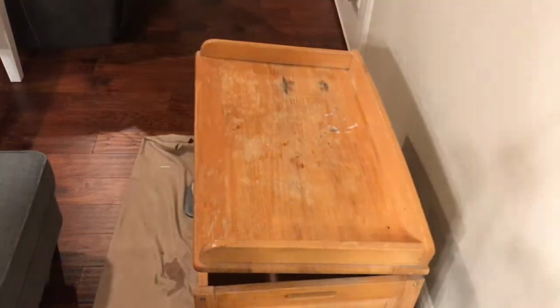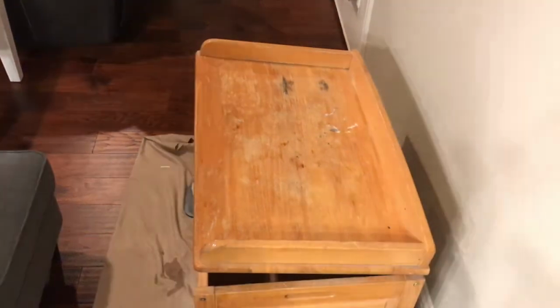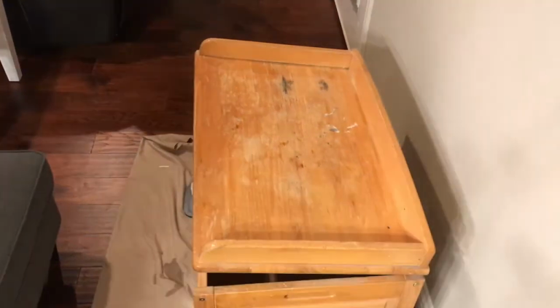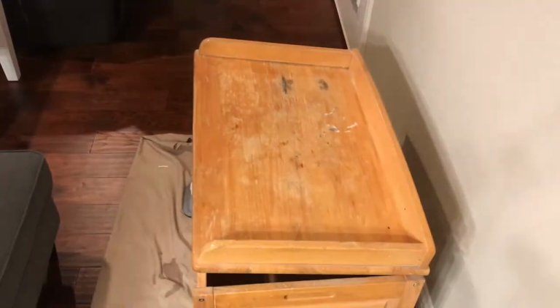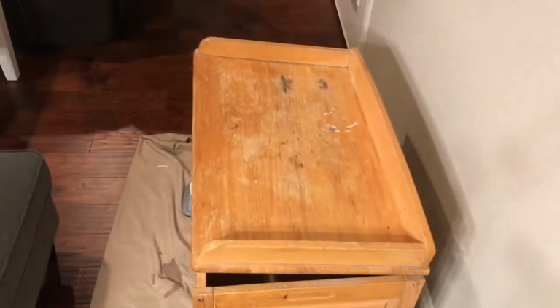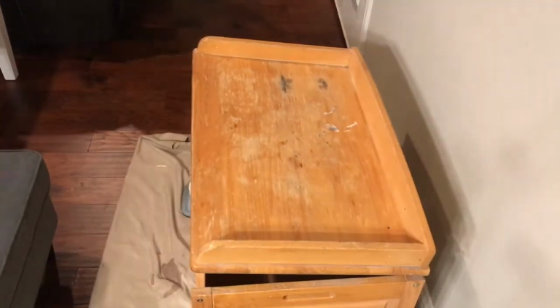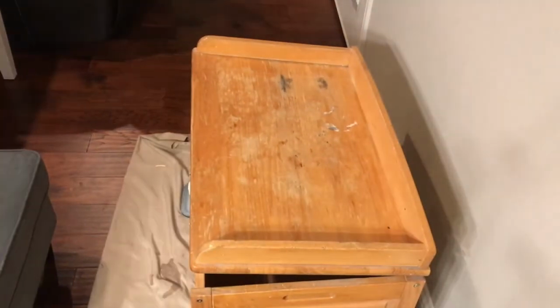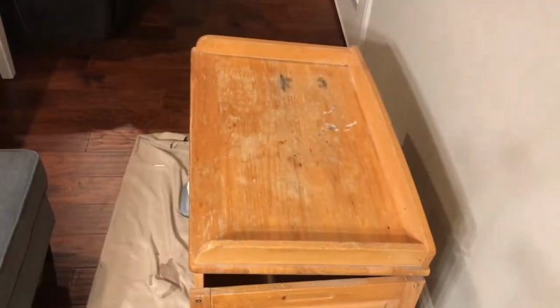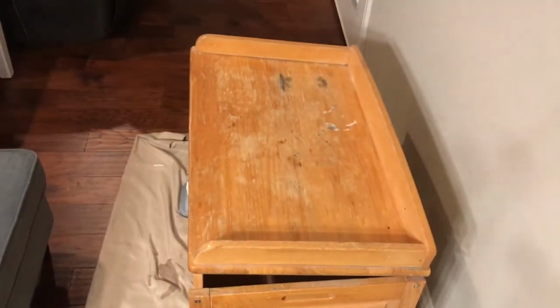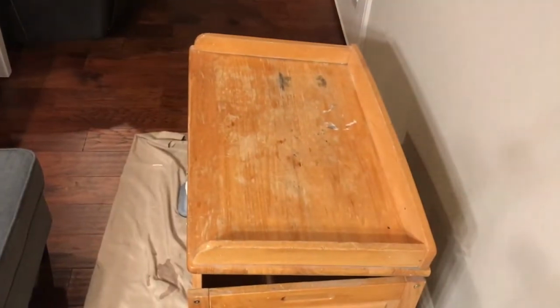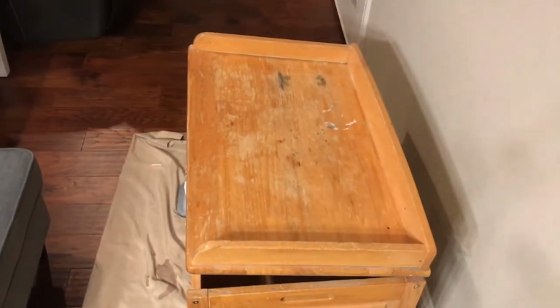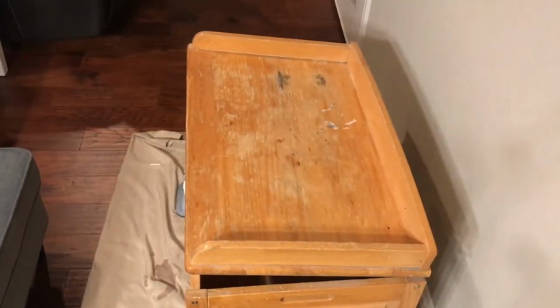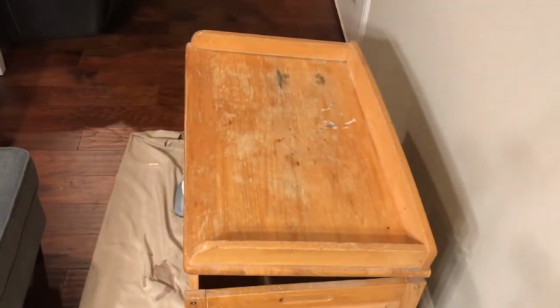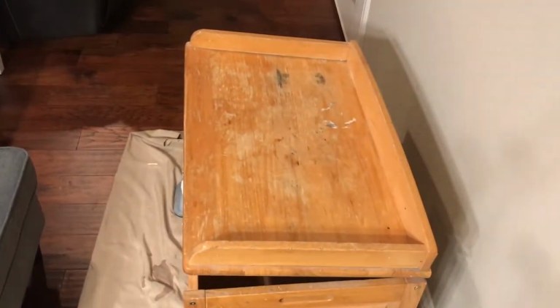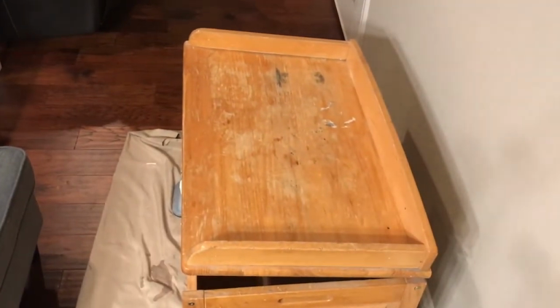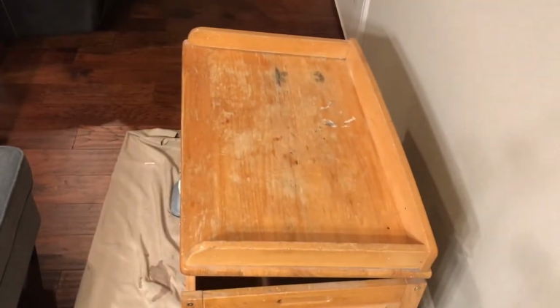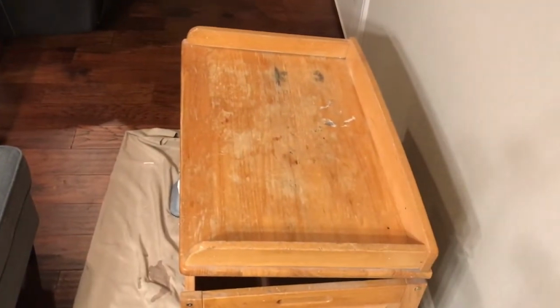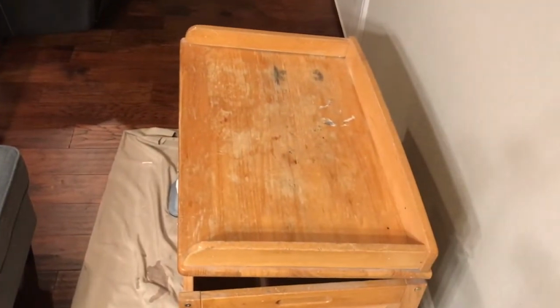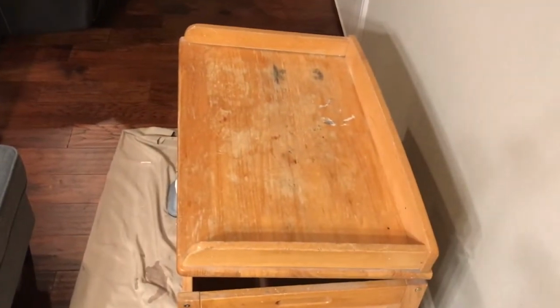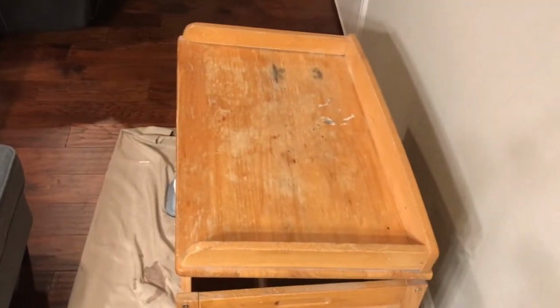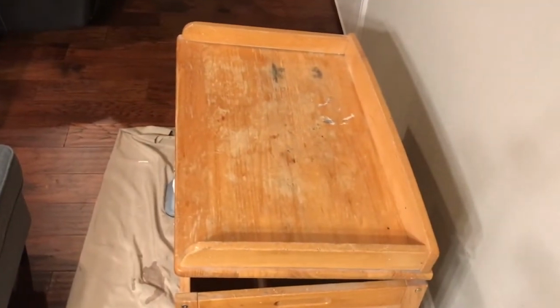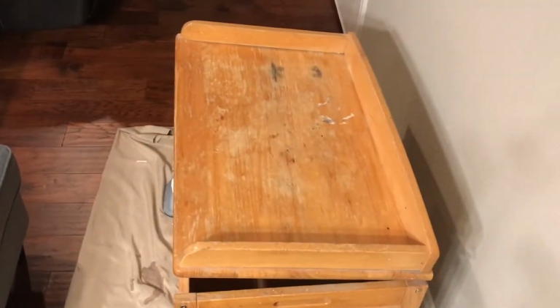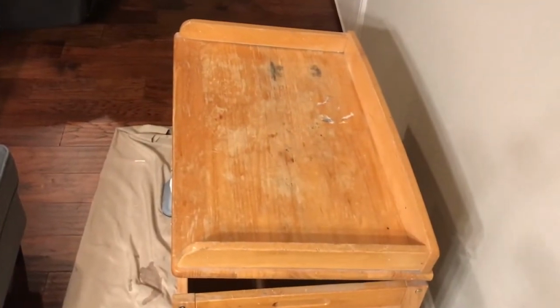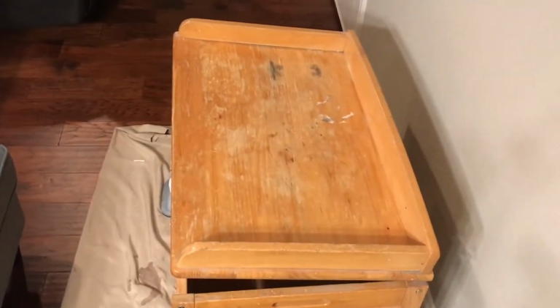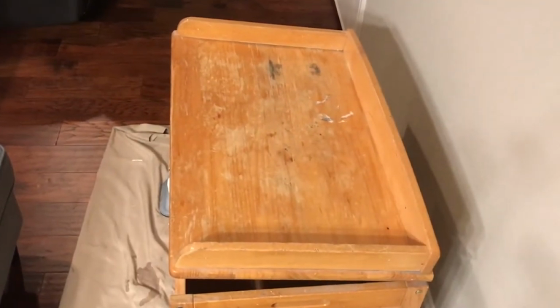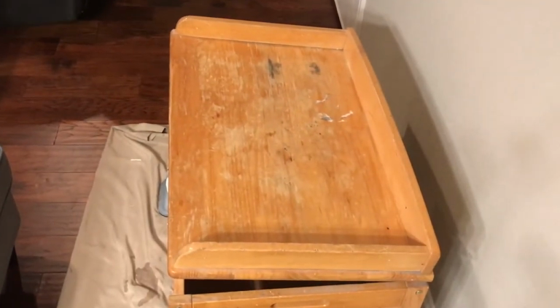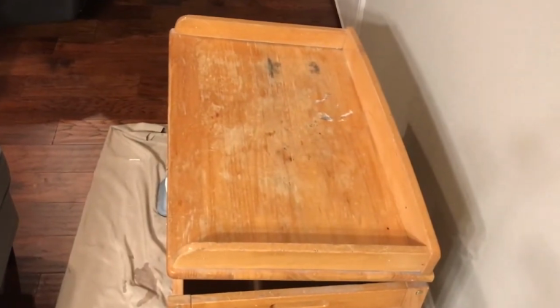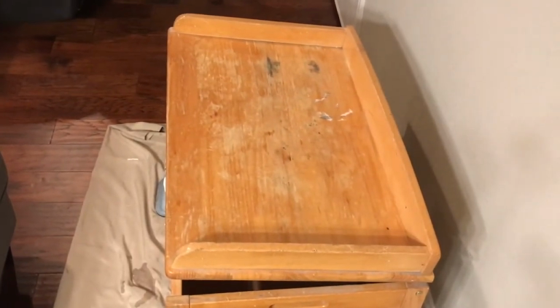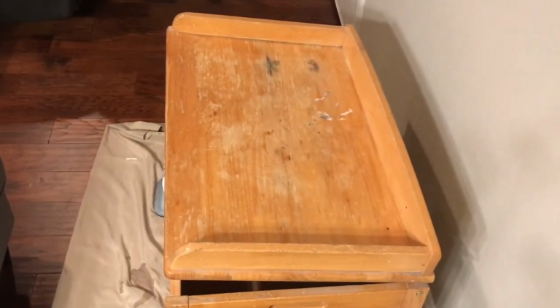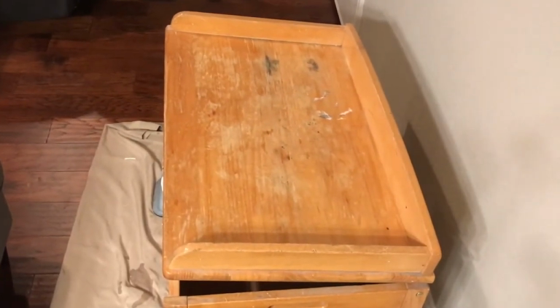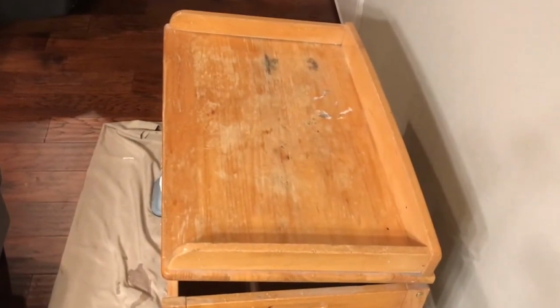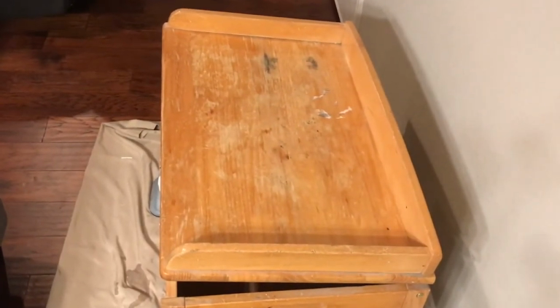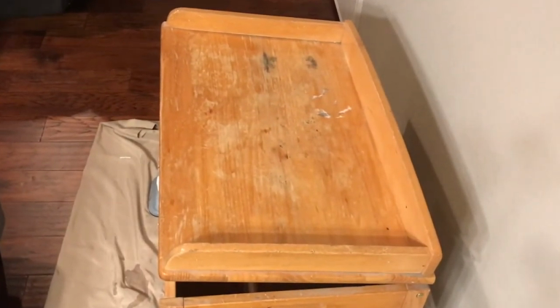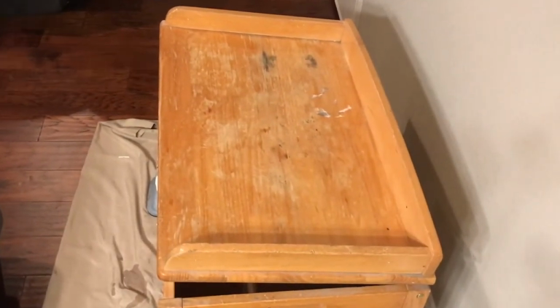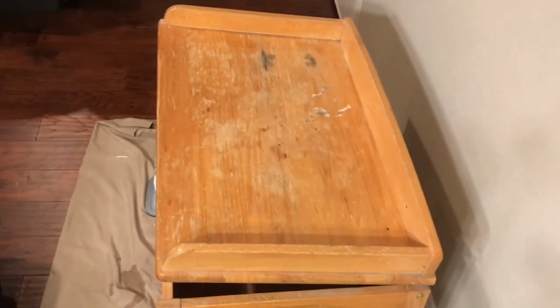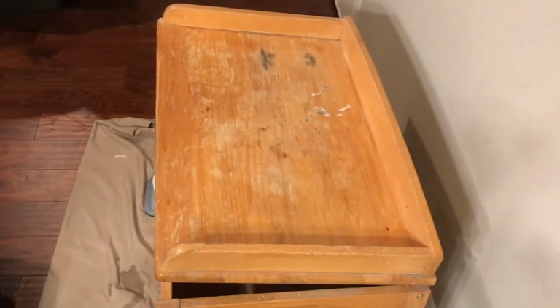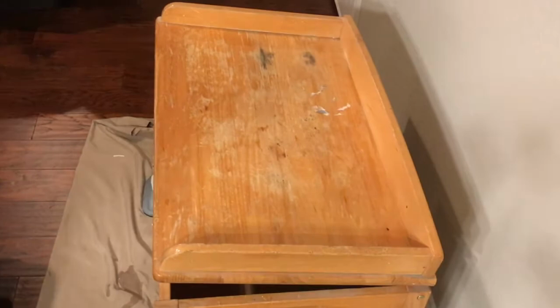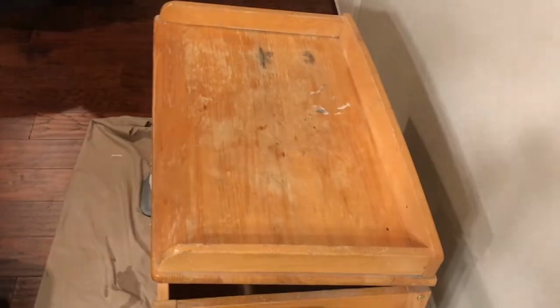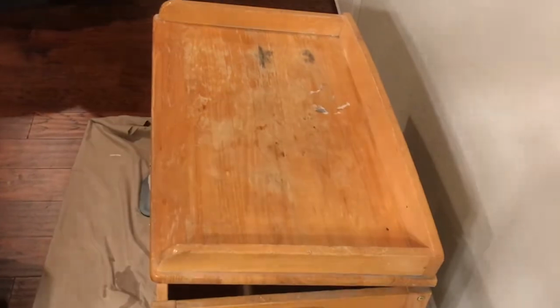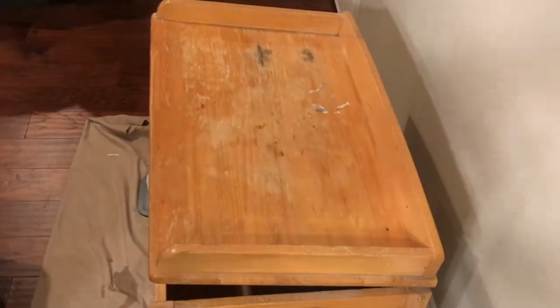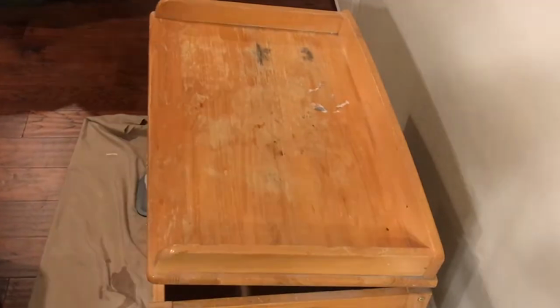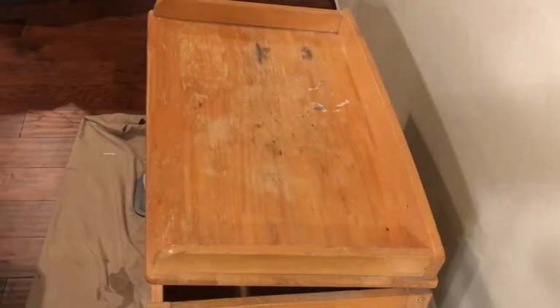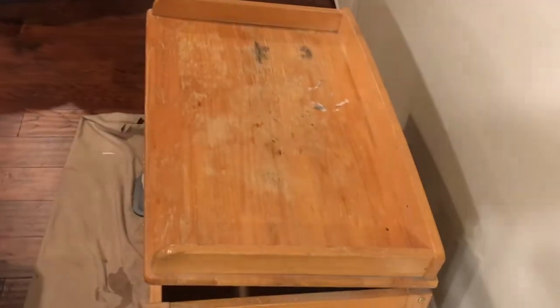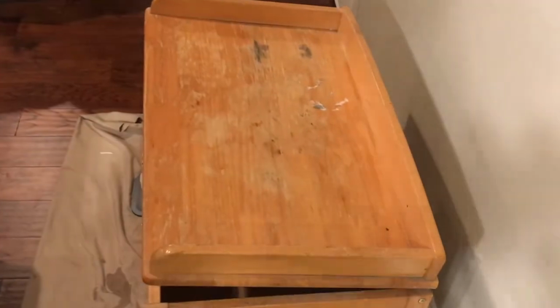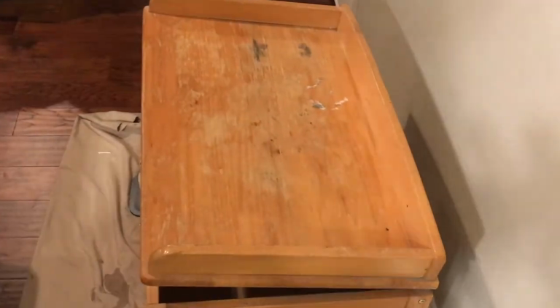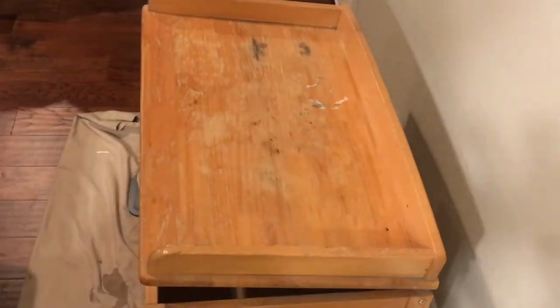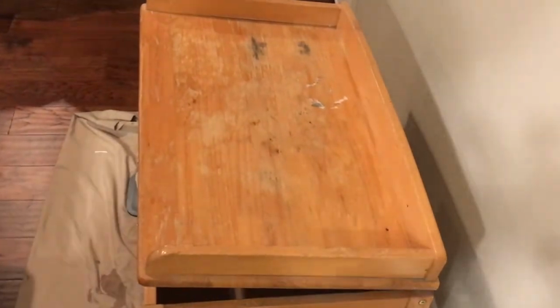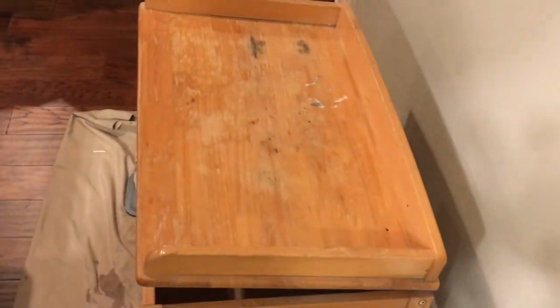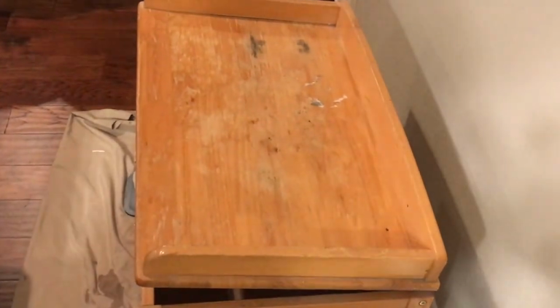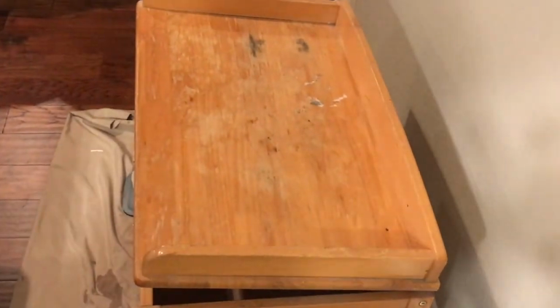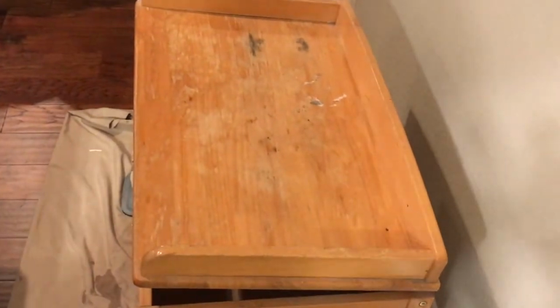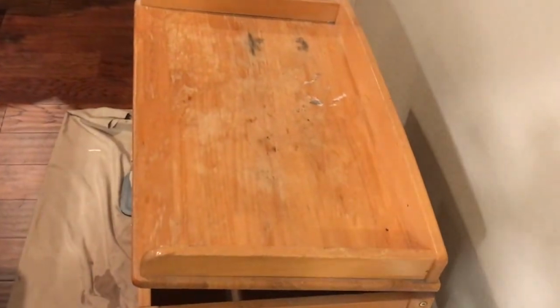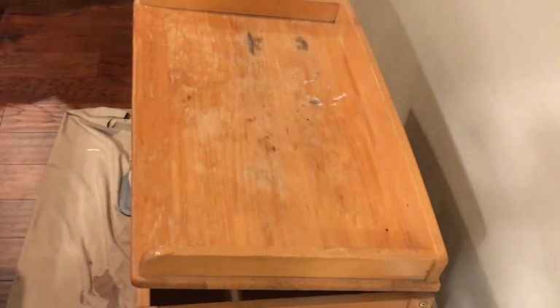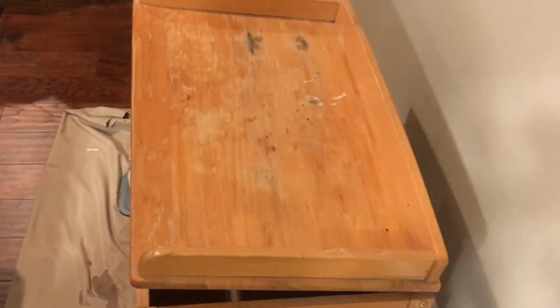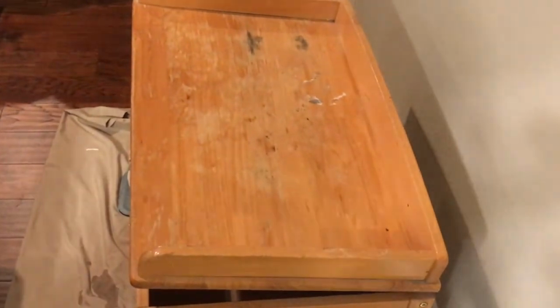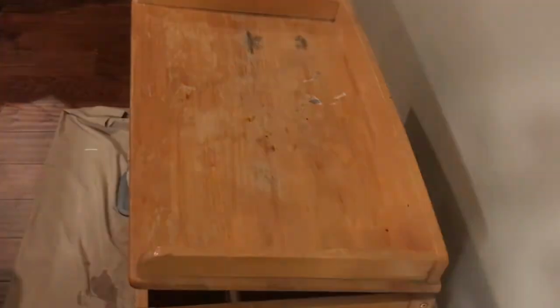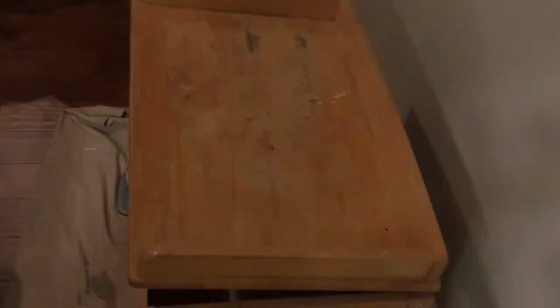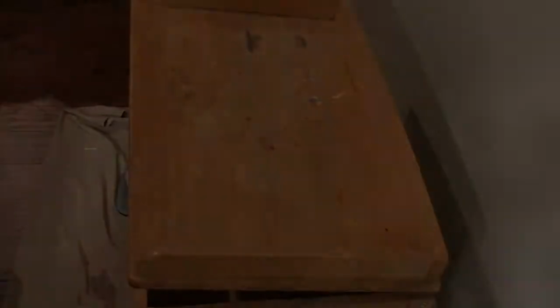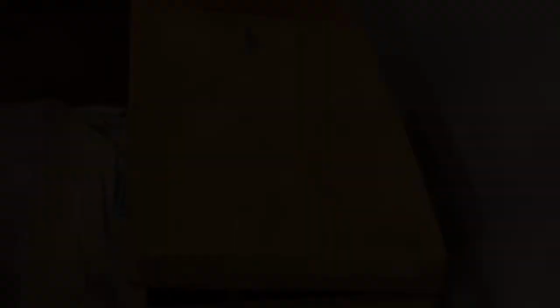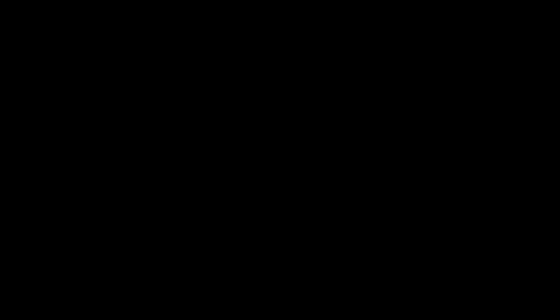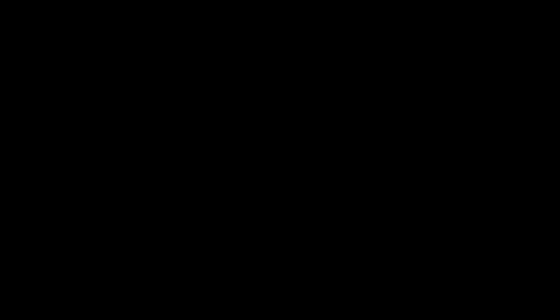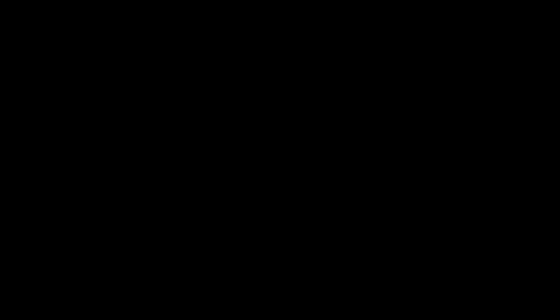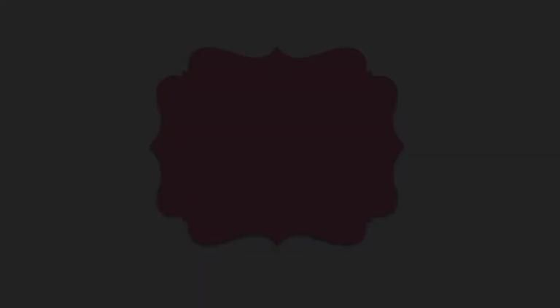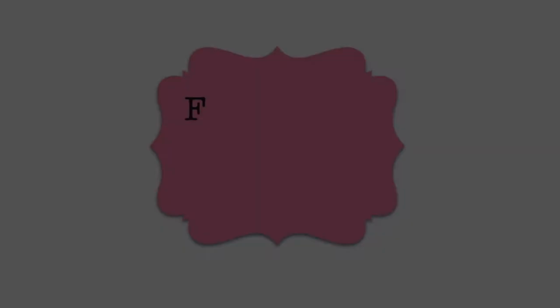Hey, it's Trisha. Thanks for stopping by my channel. Come watch as I change this toy chest into something gorgeous for my farmhouse style bedroom.